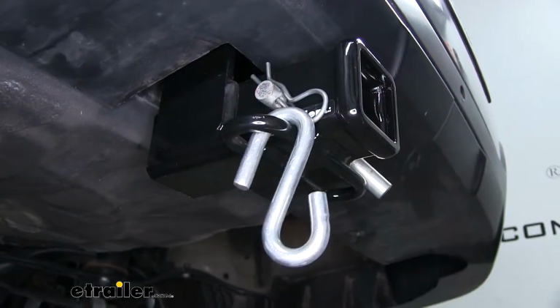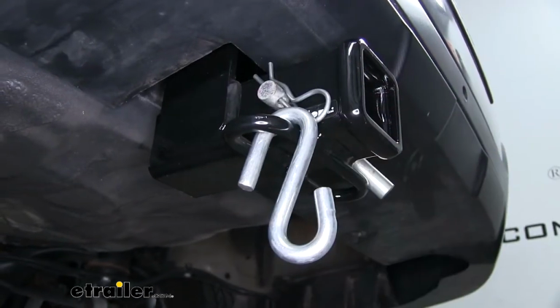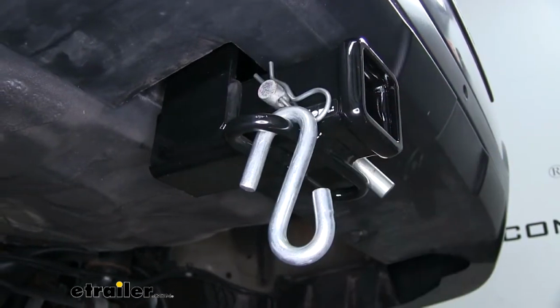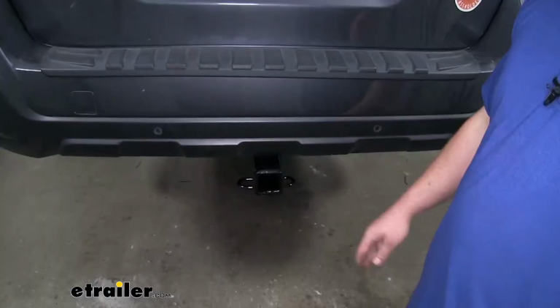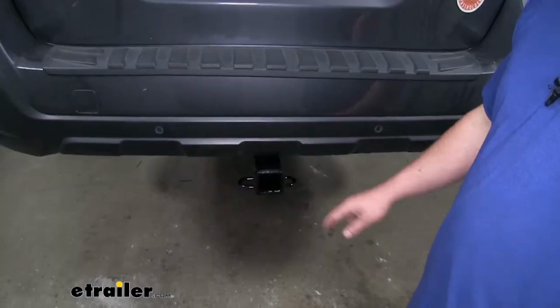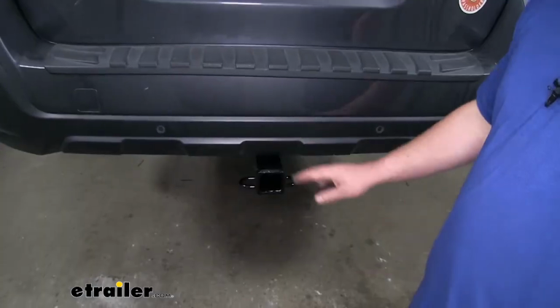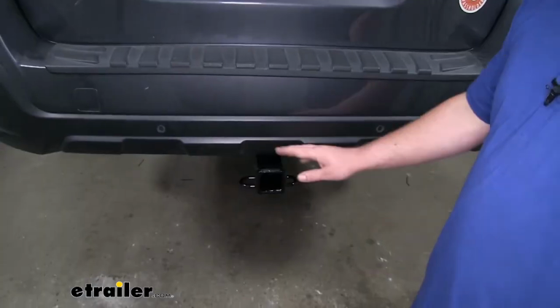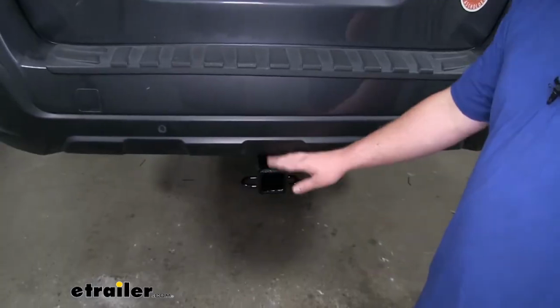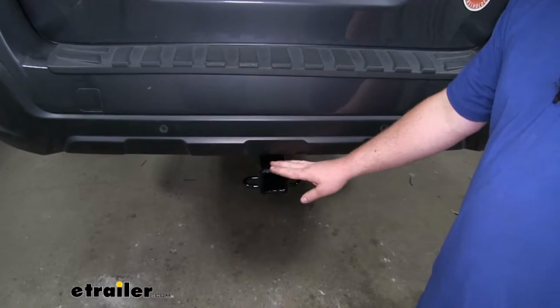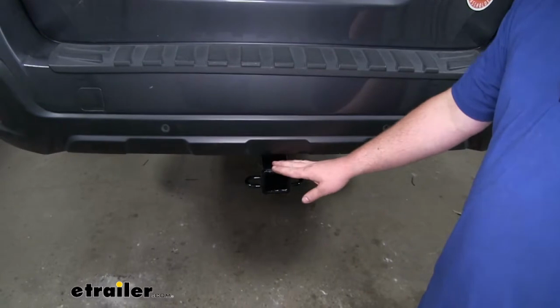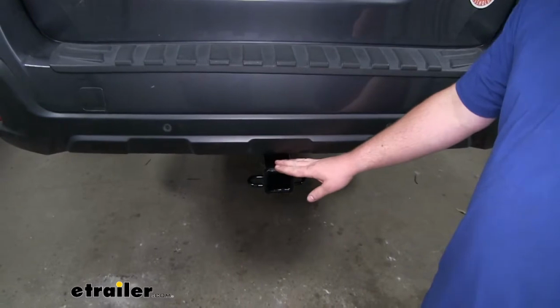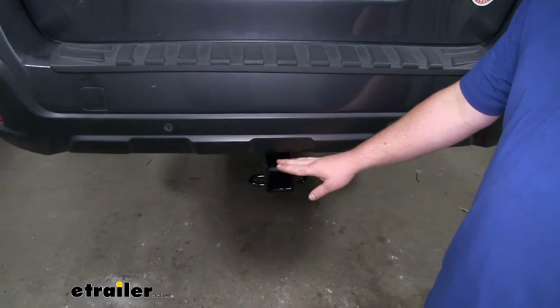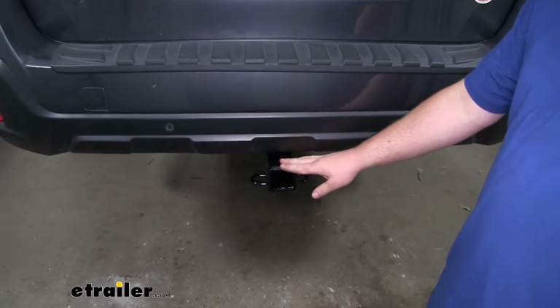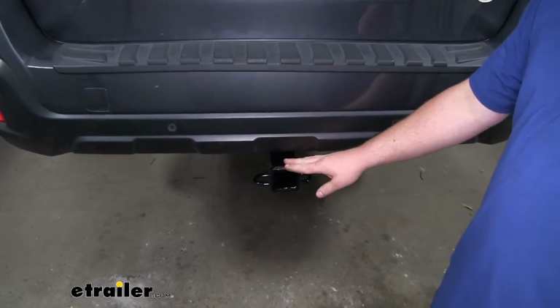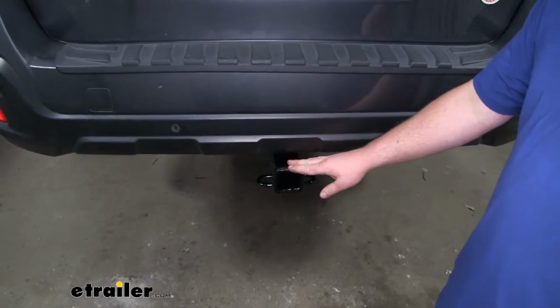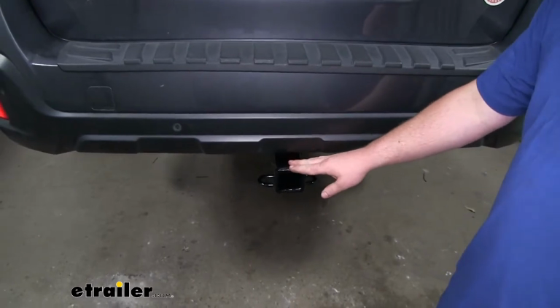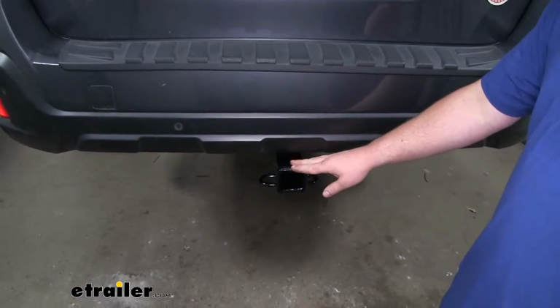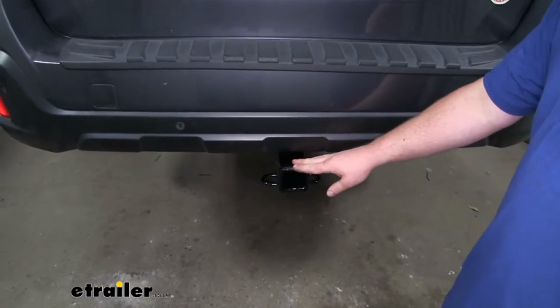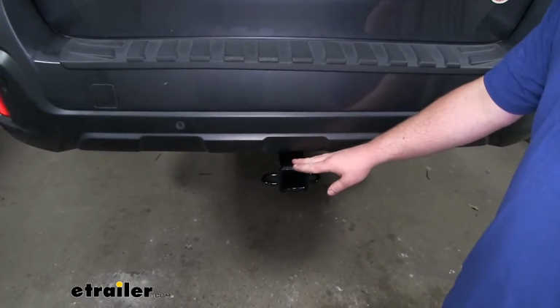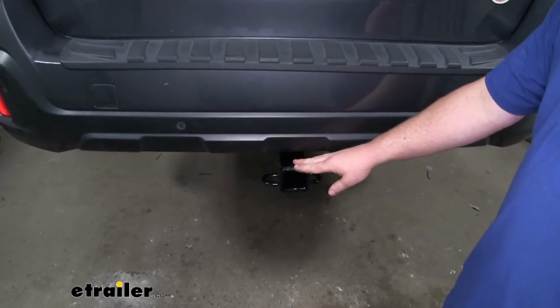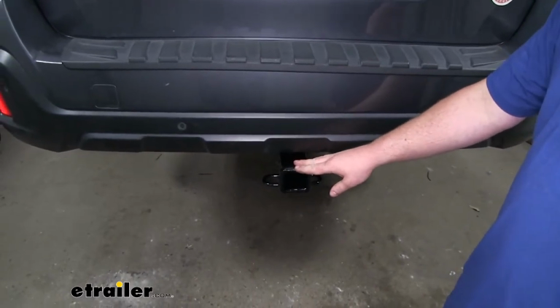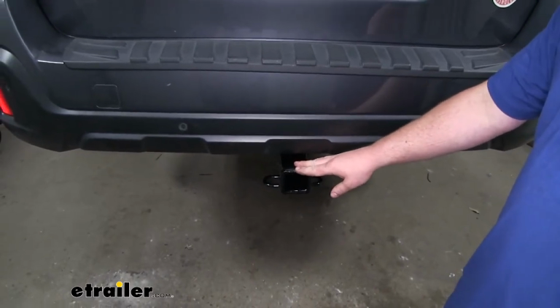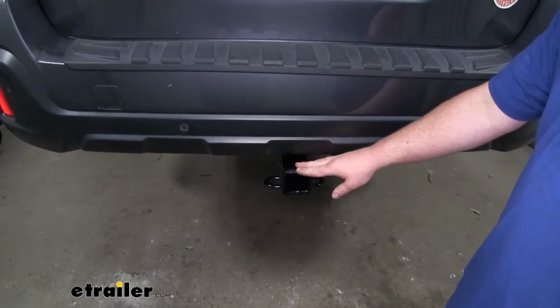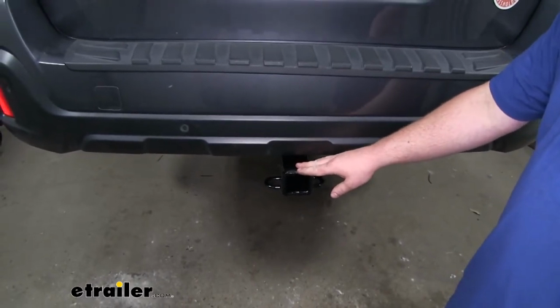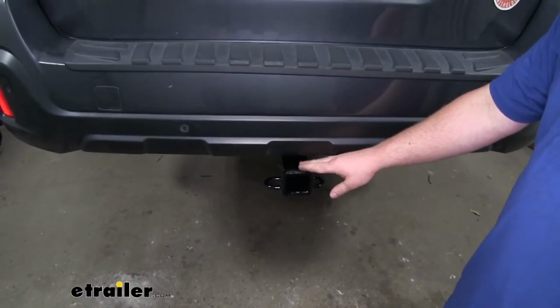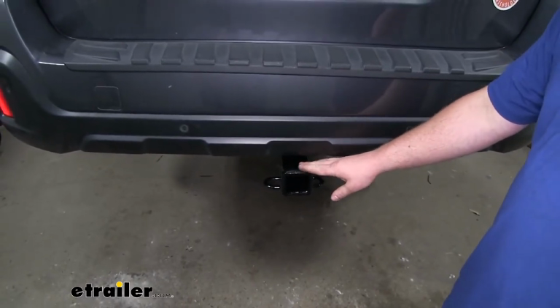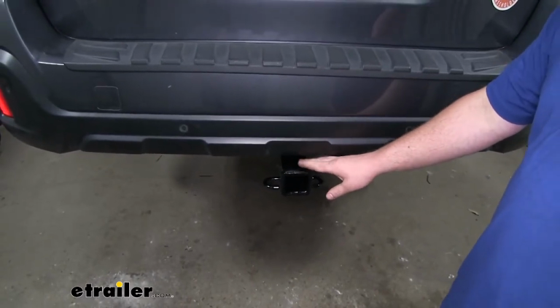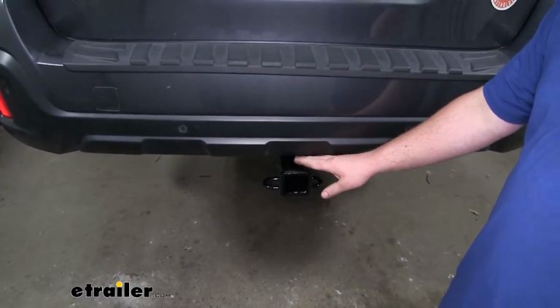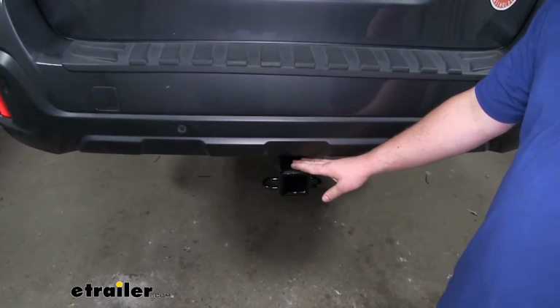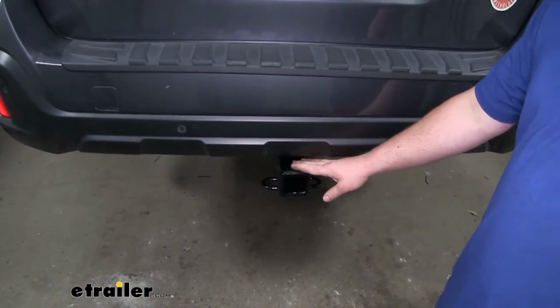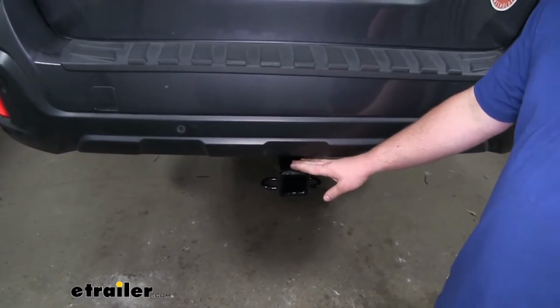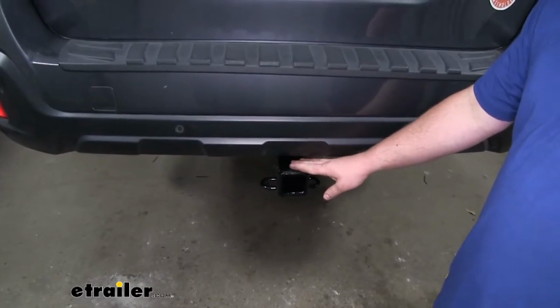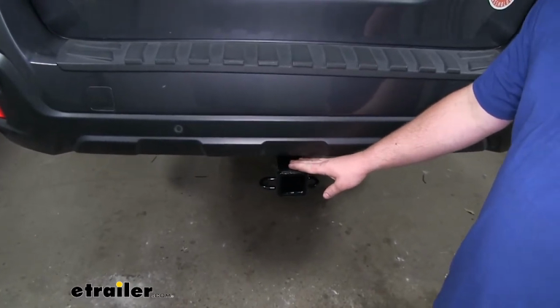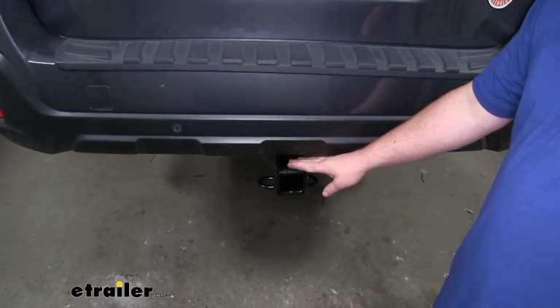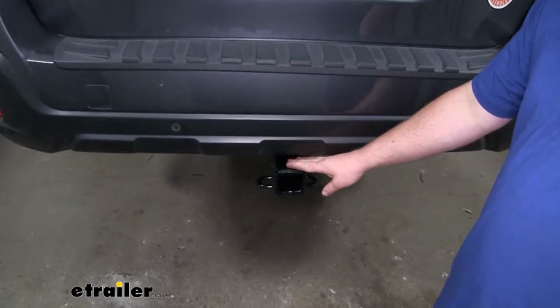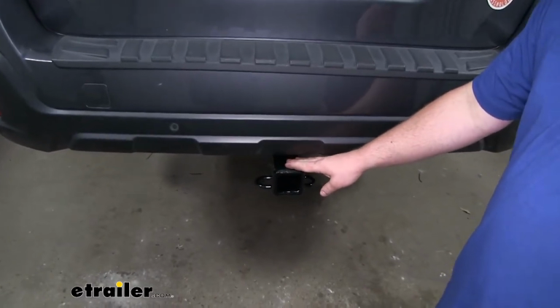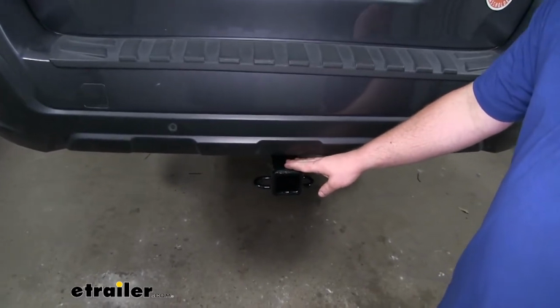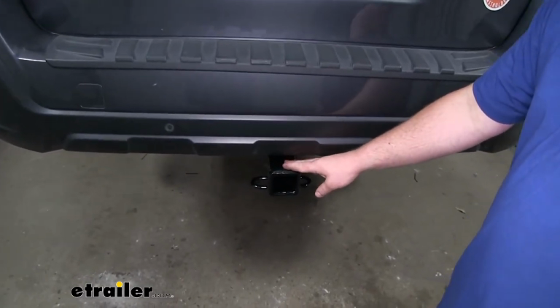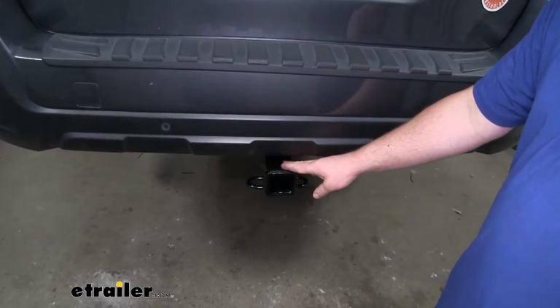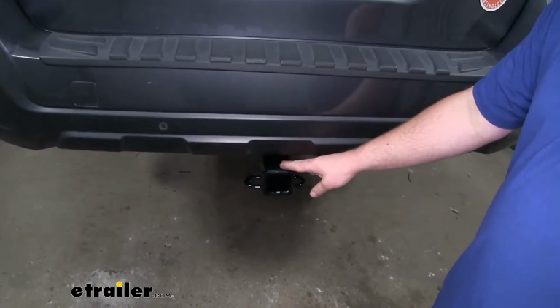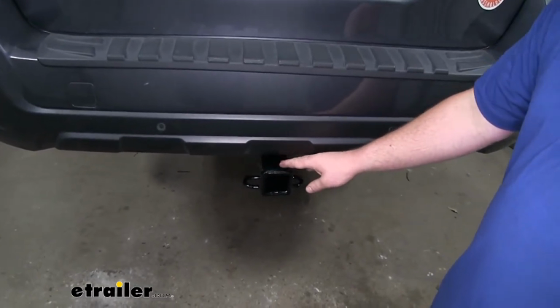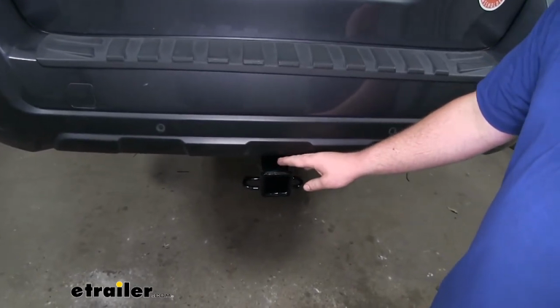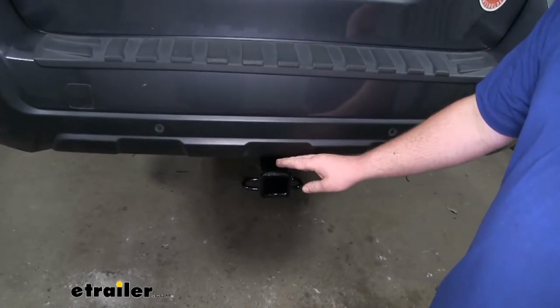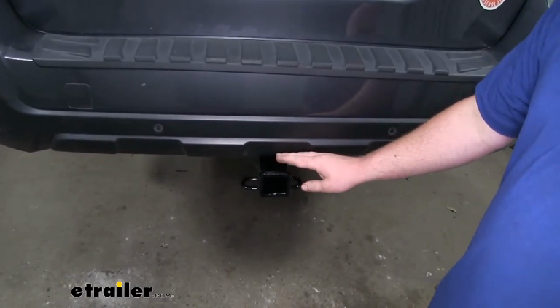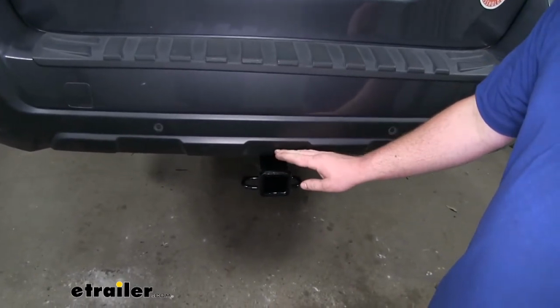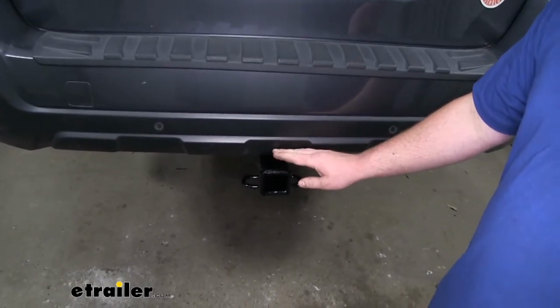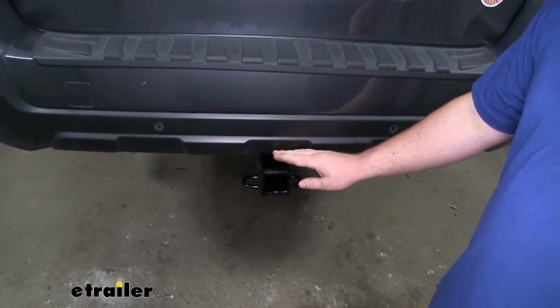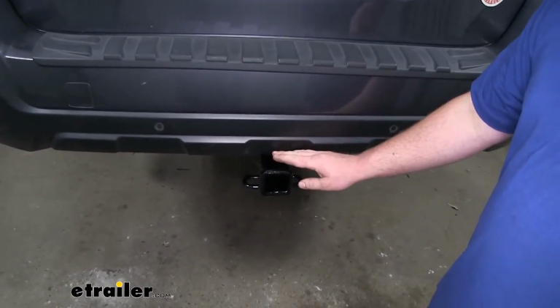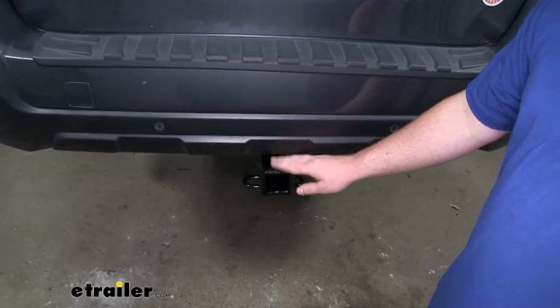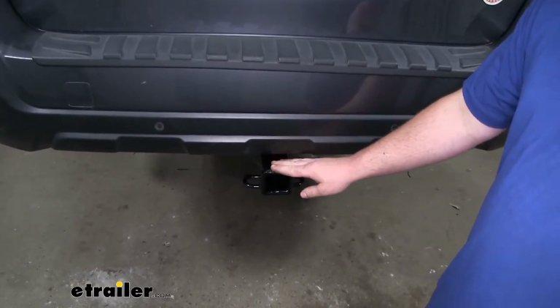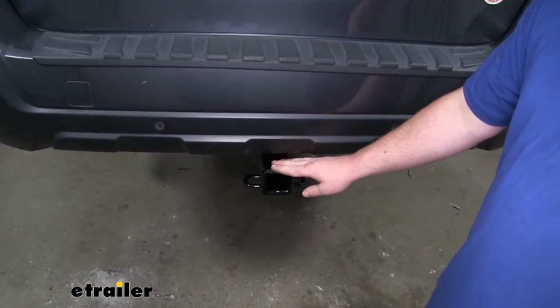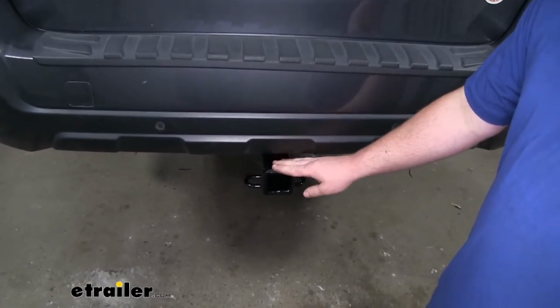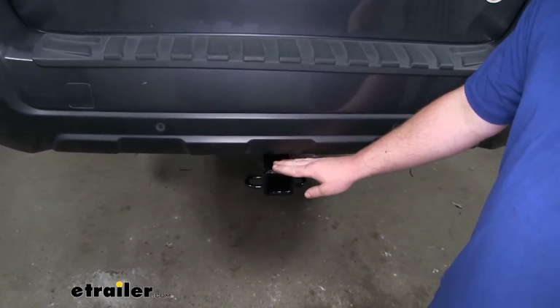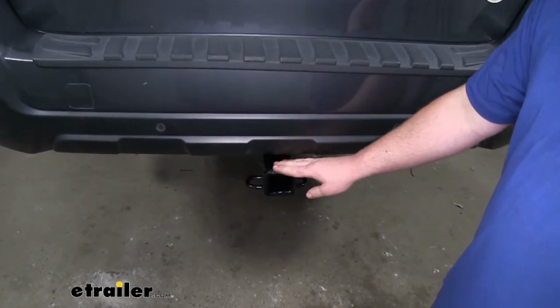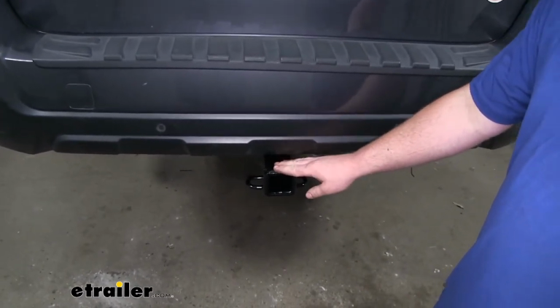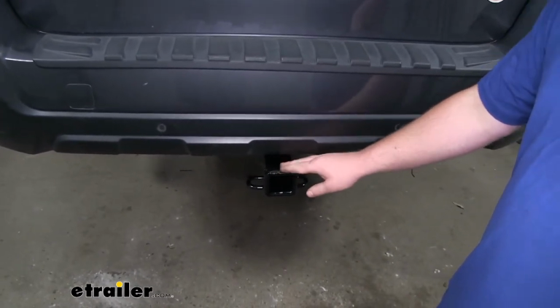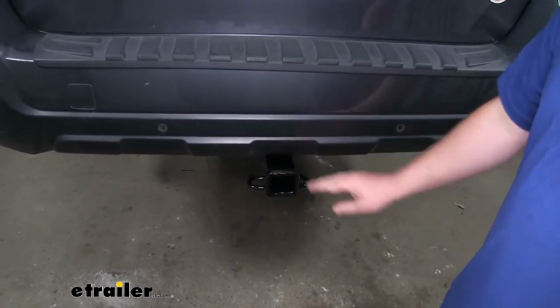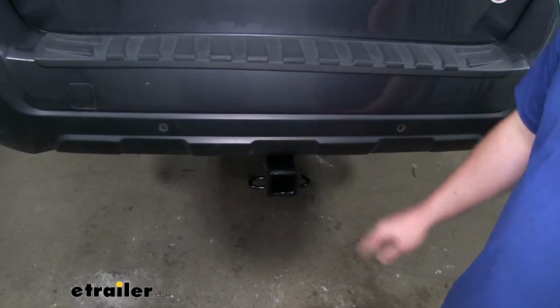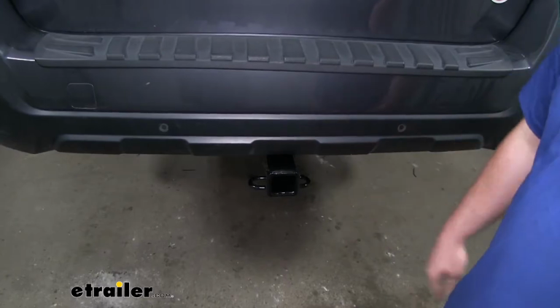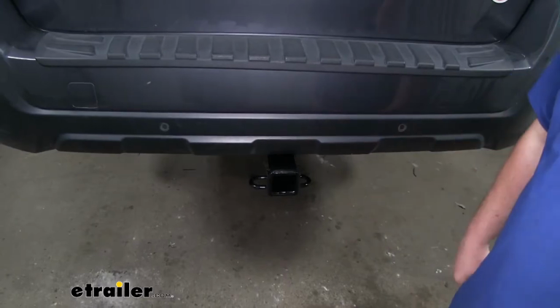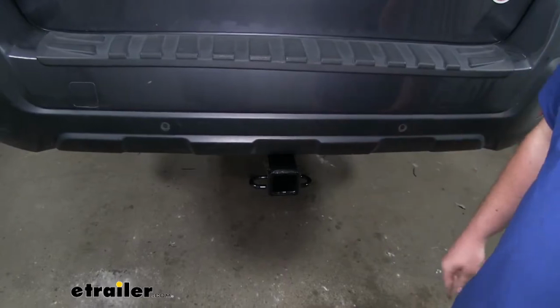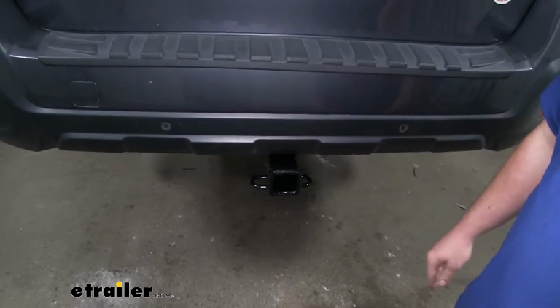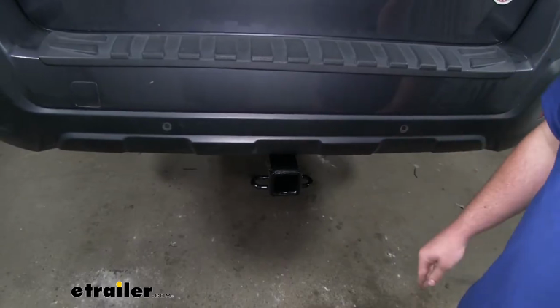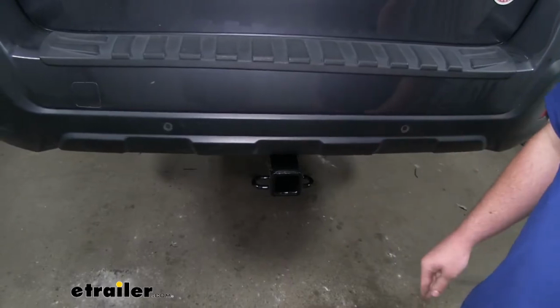The hitch is going to have a gloss black powder coat finish, which is going to keep it in good shape and last a long time.